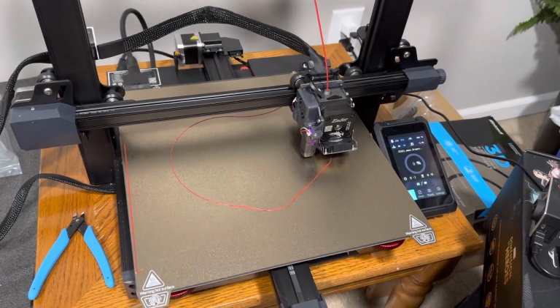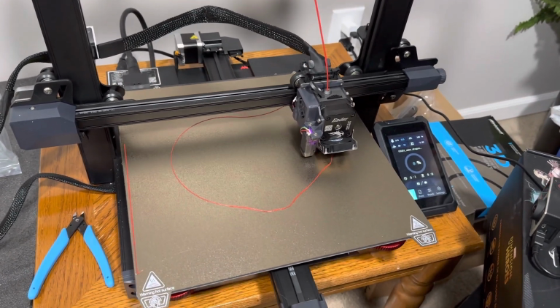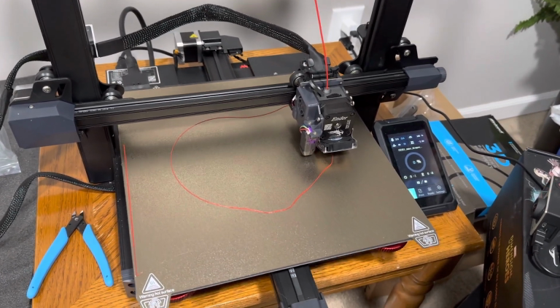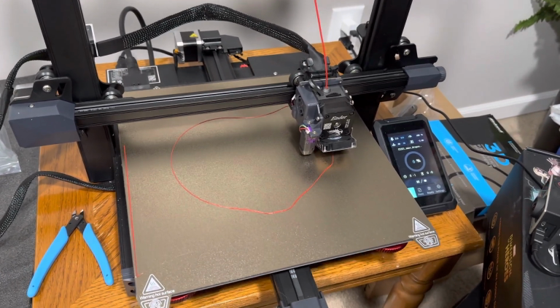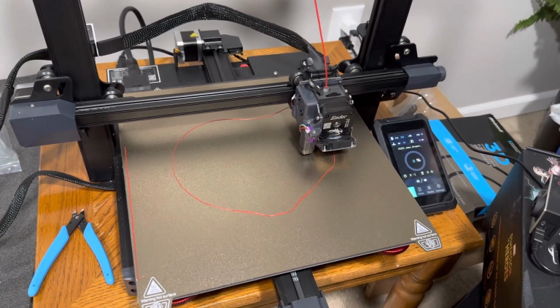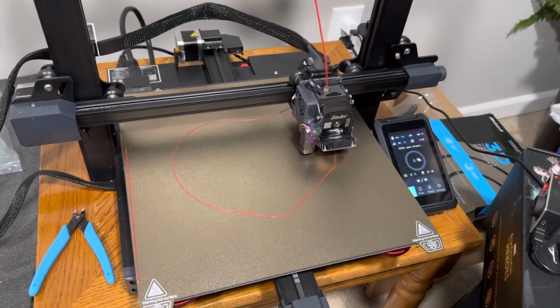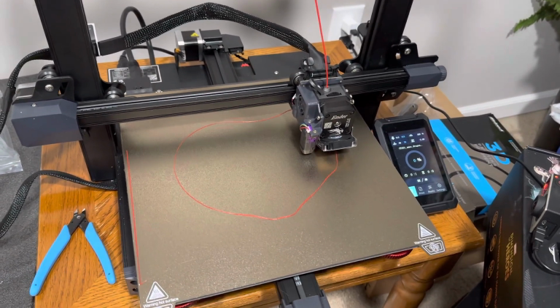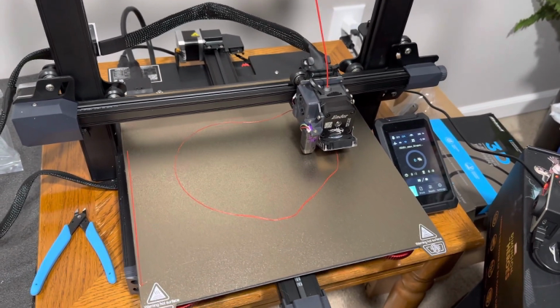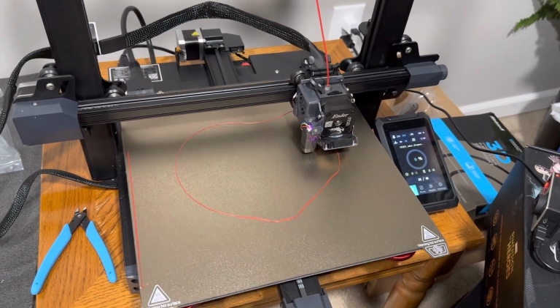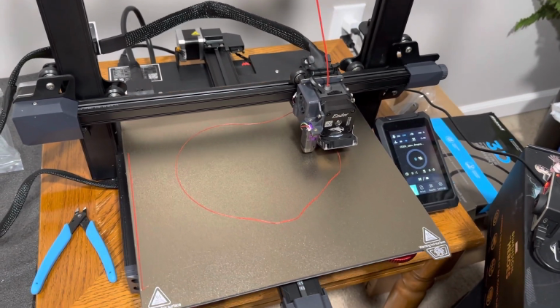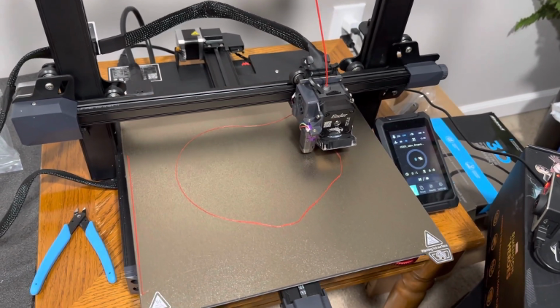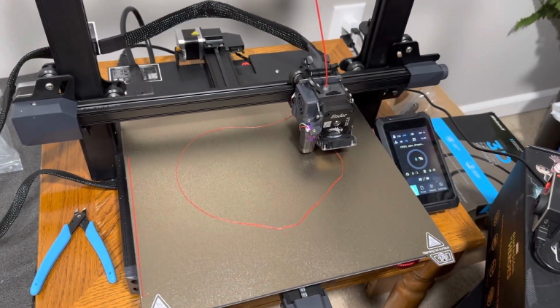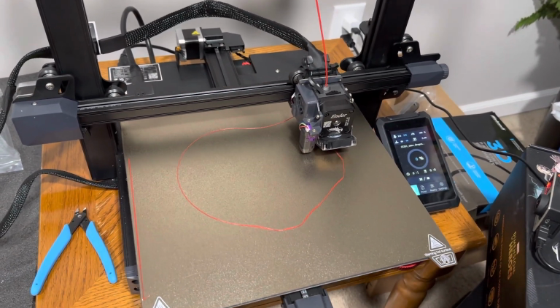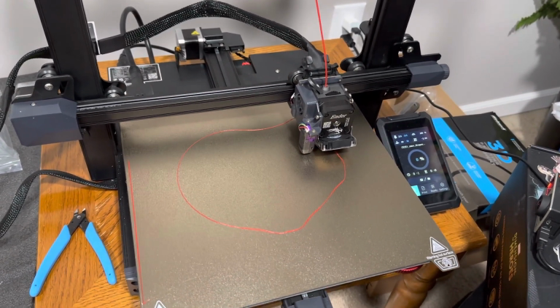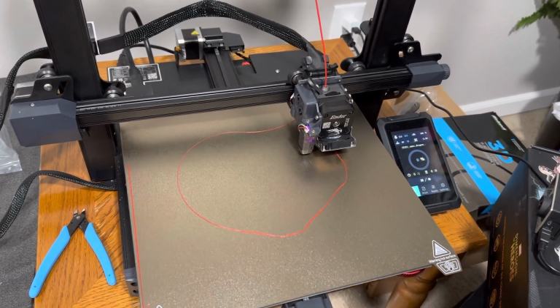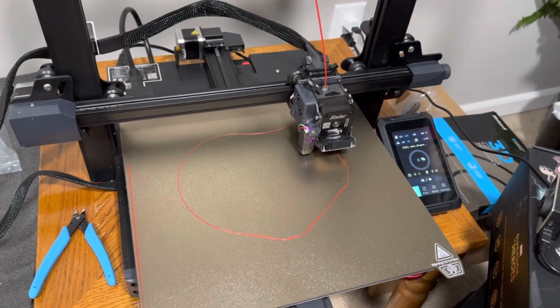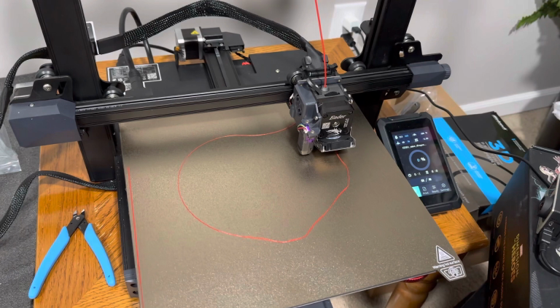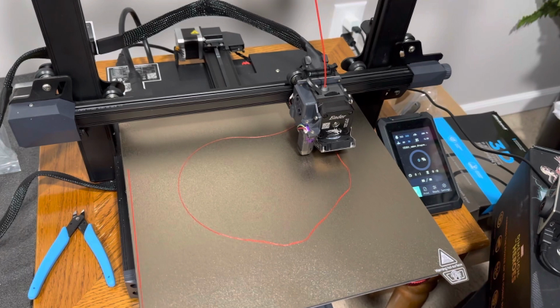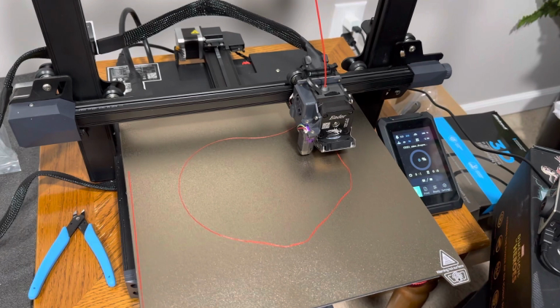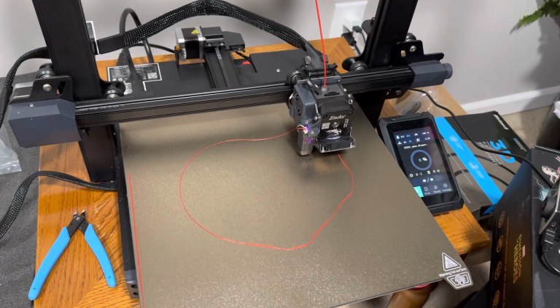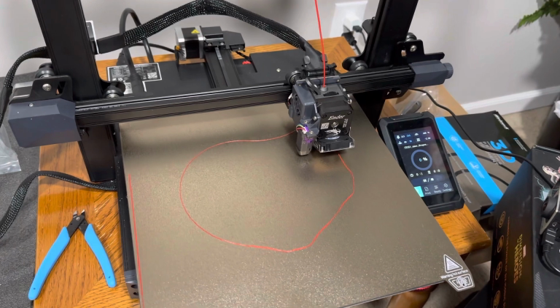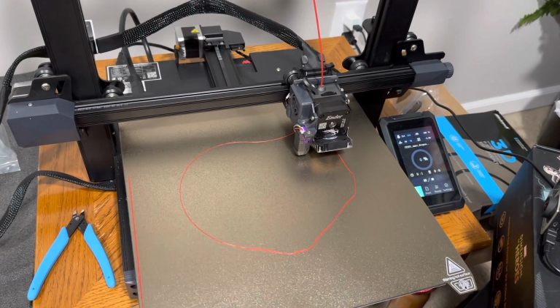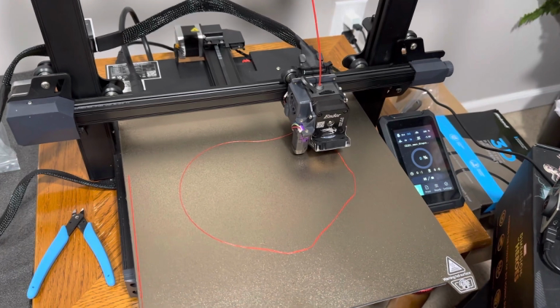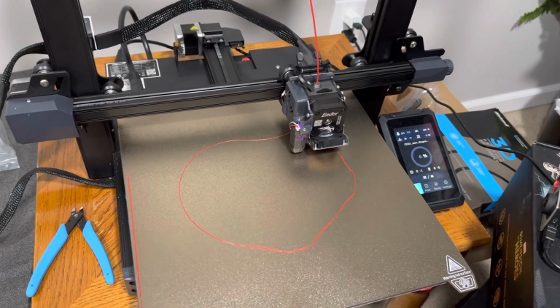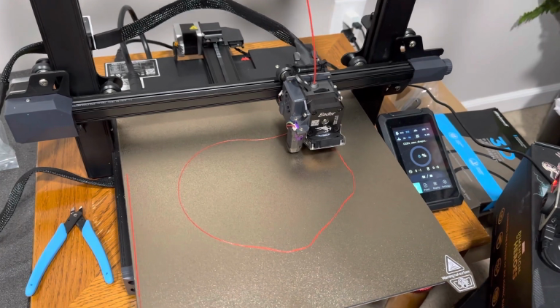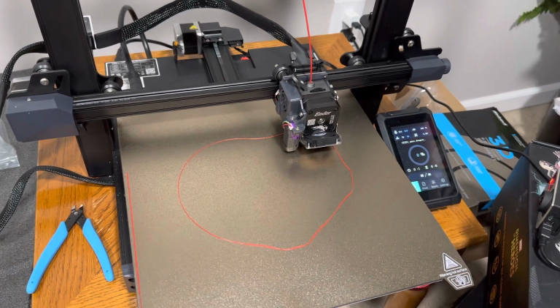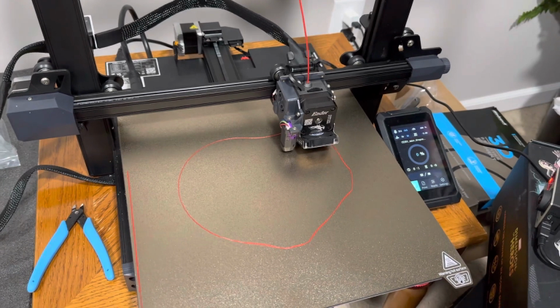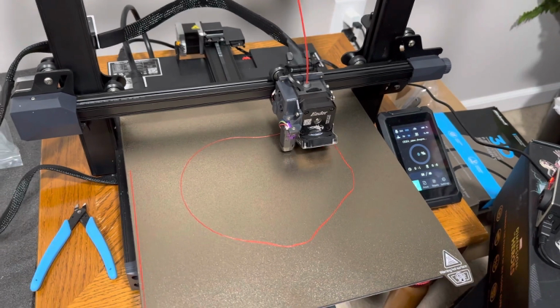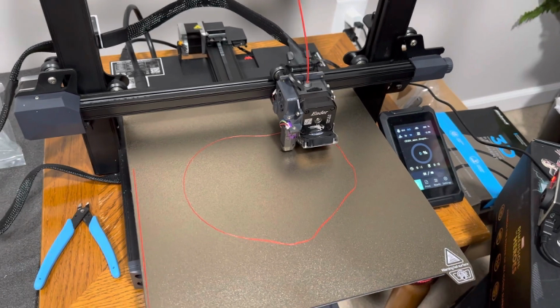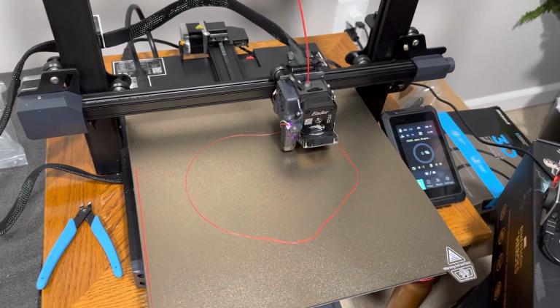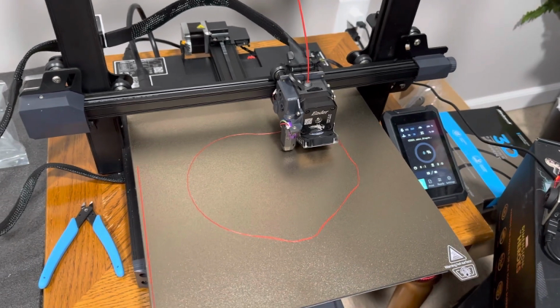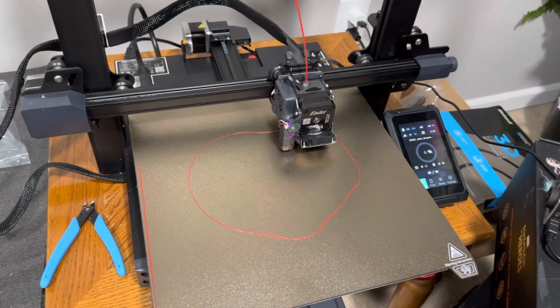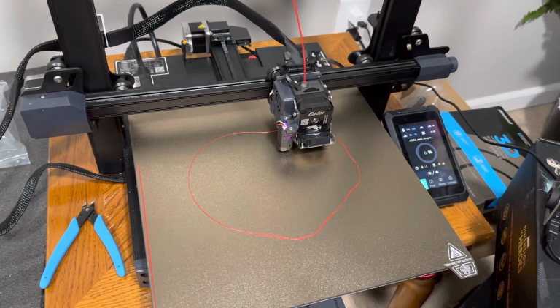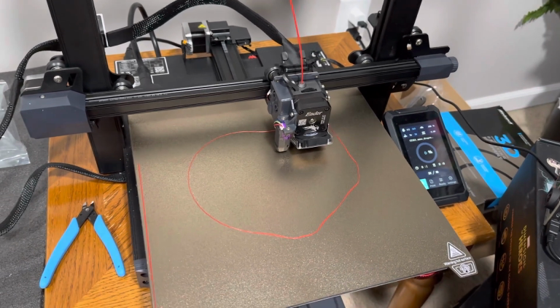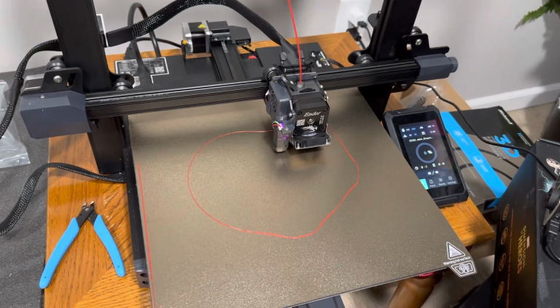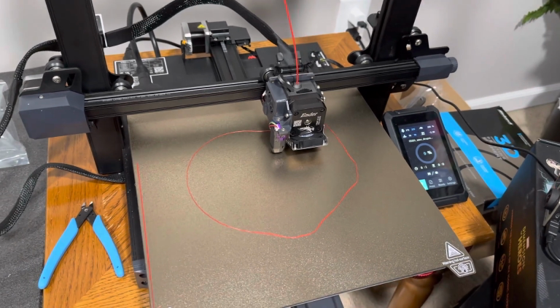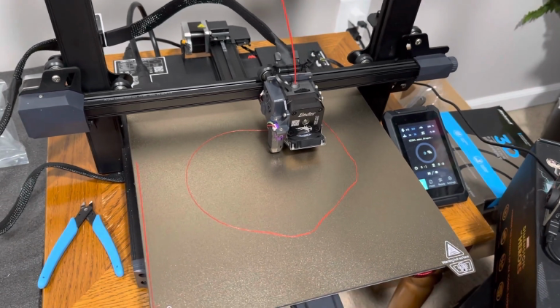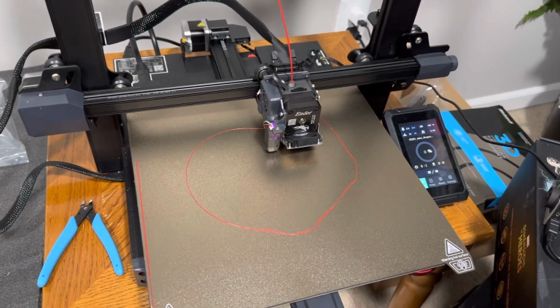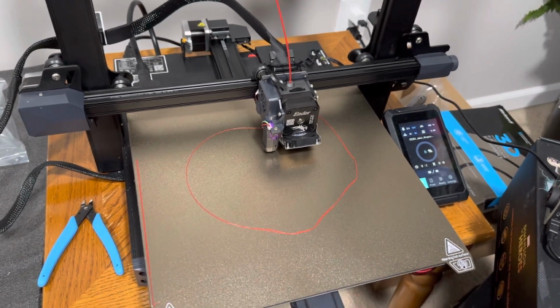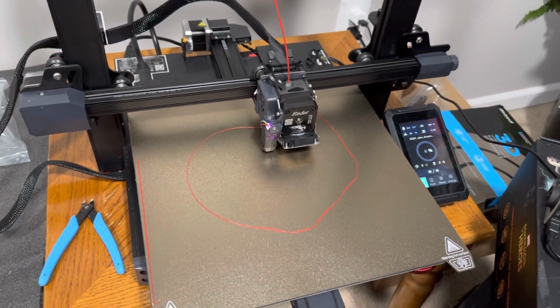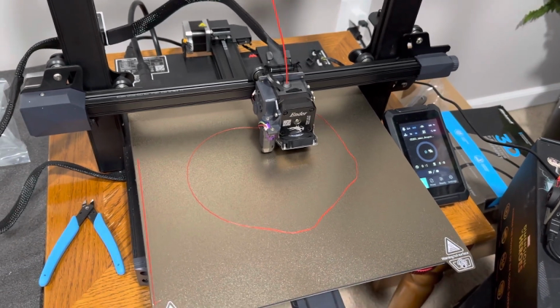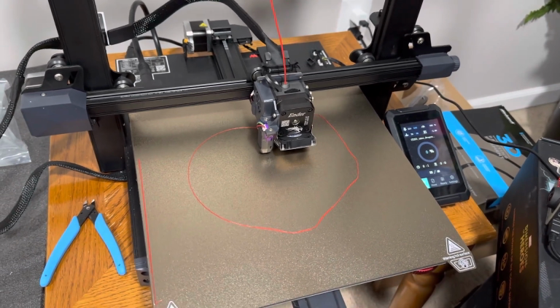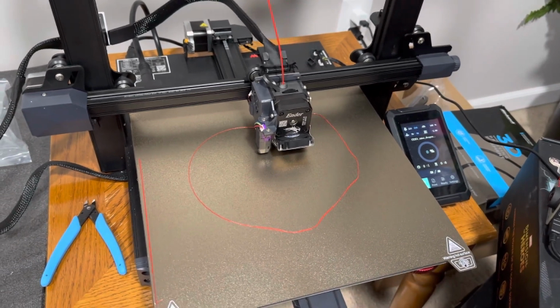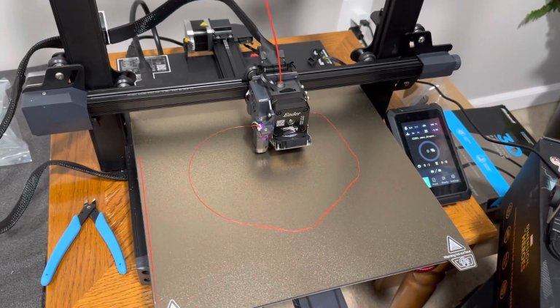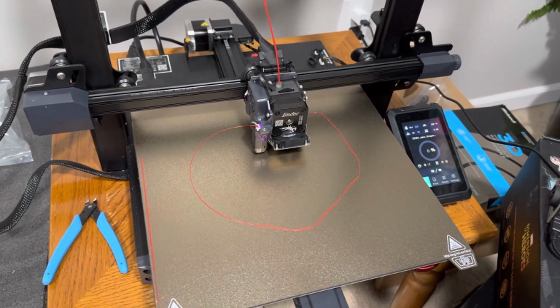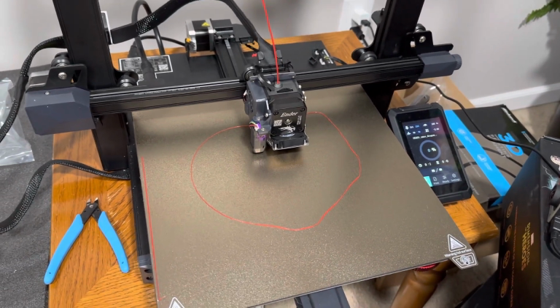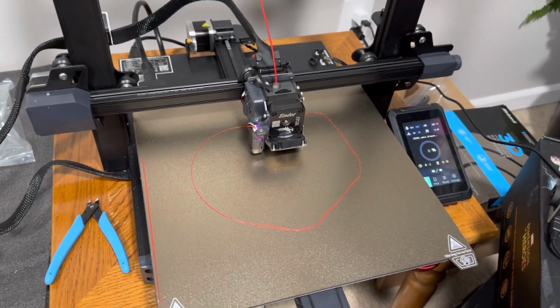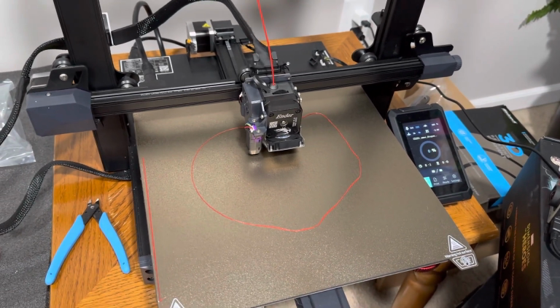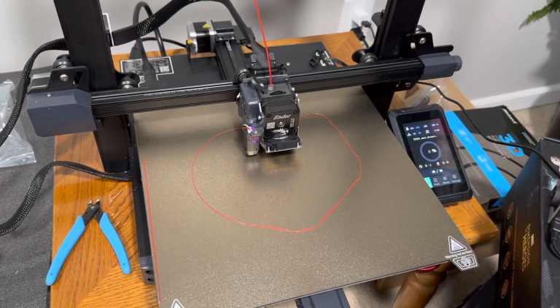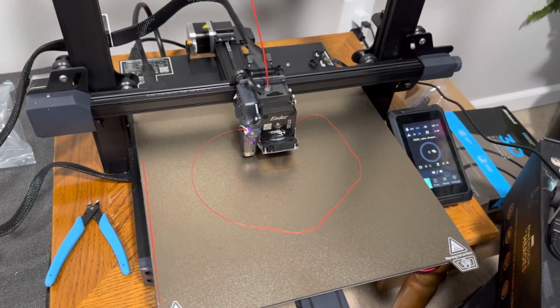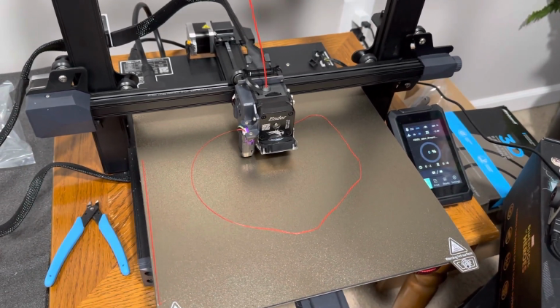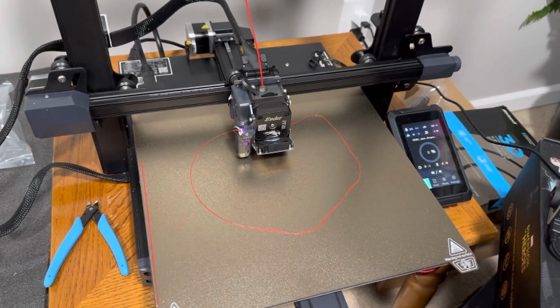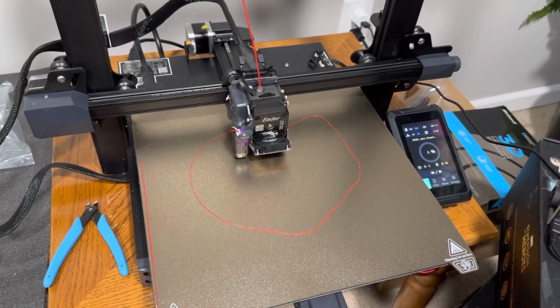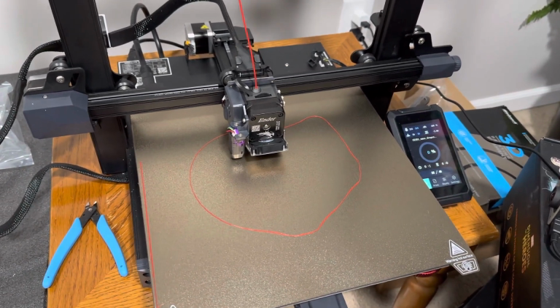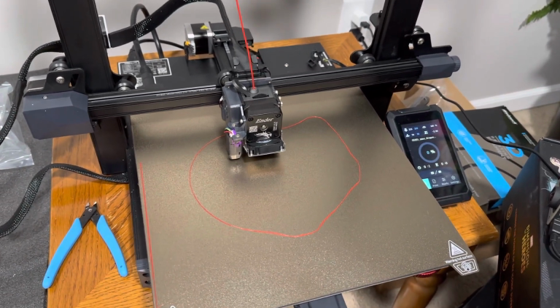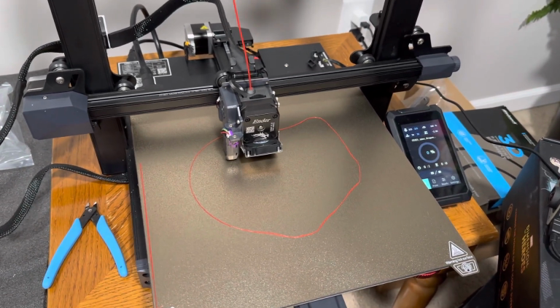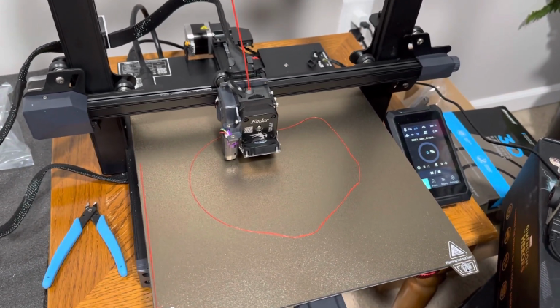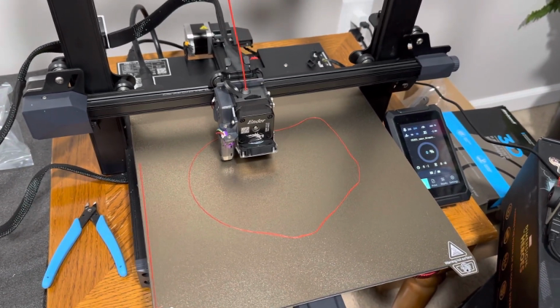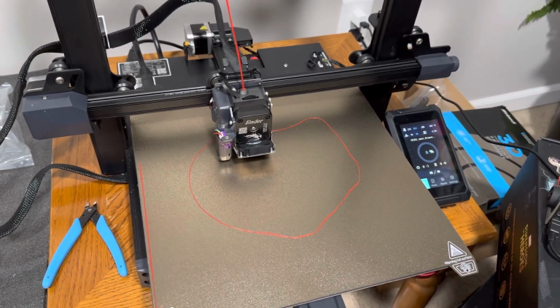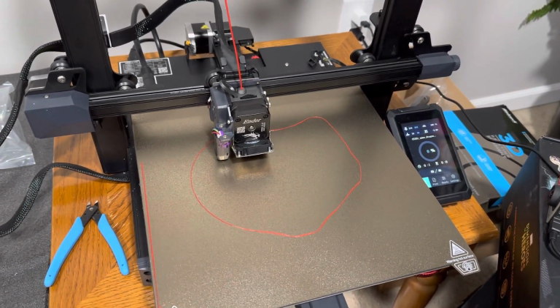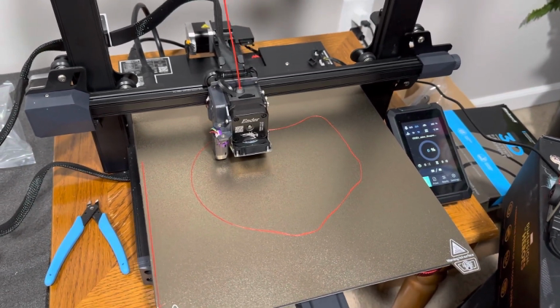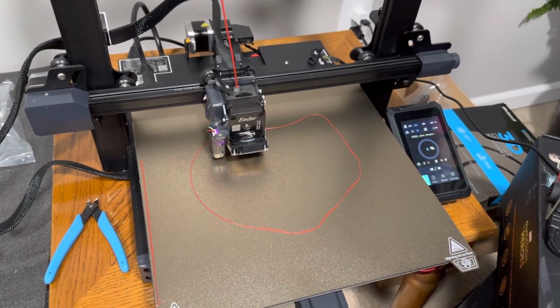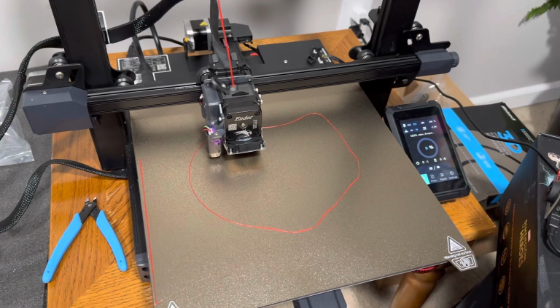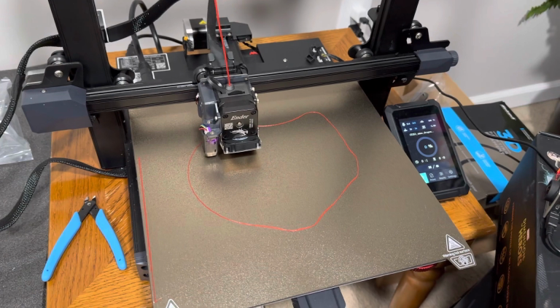I've had it for a couple weeks, just playing around with the different prints, the settings, and different materials.